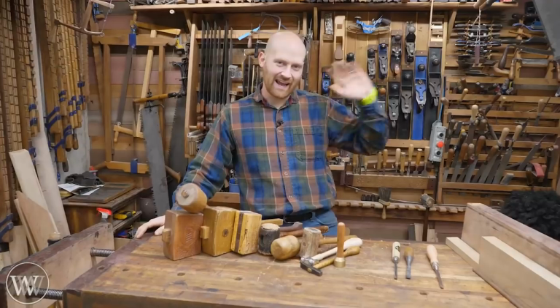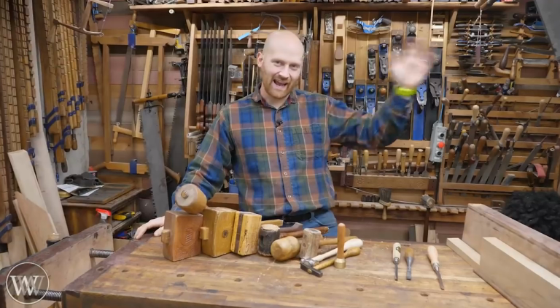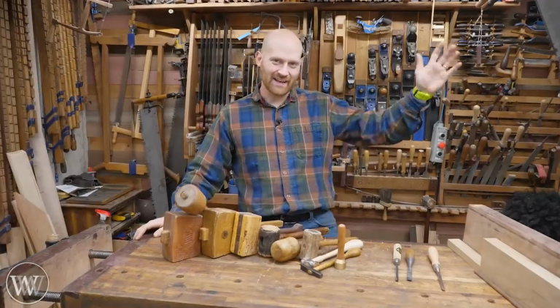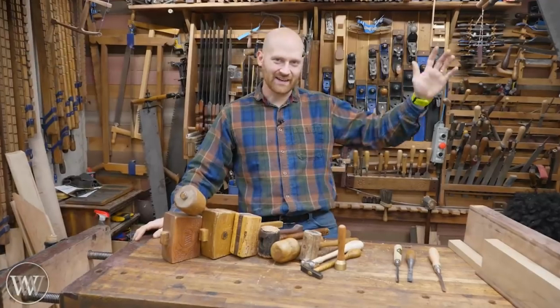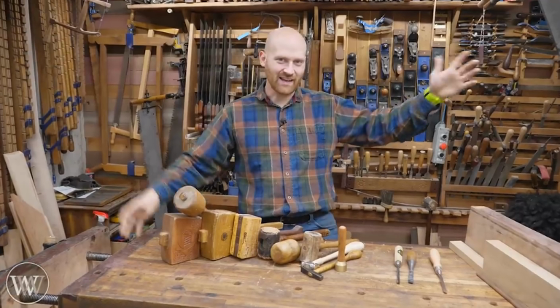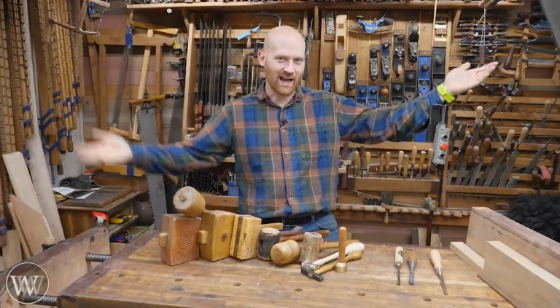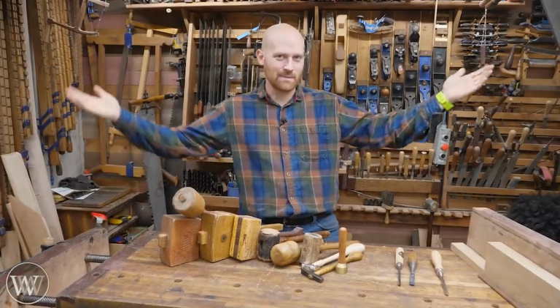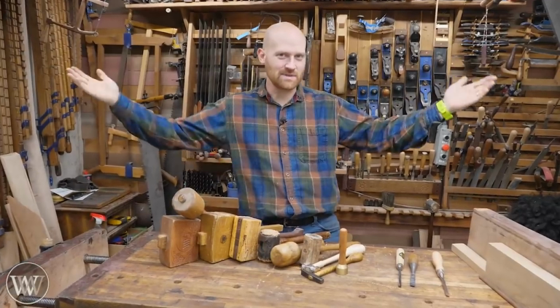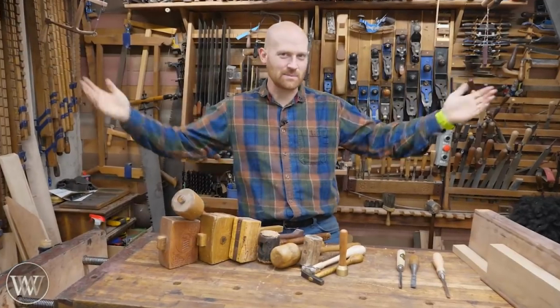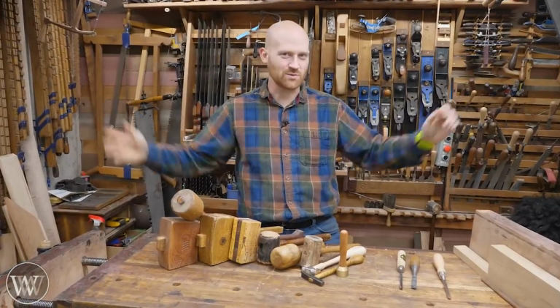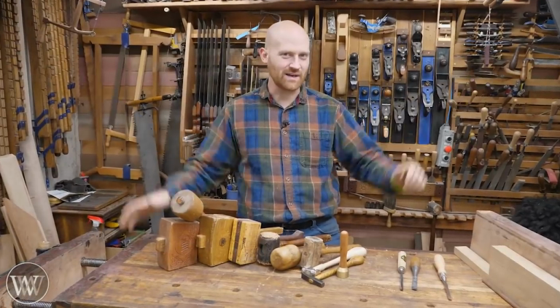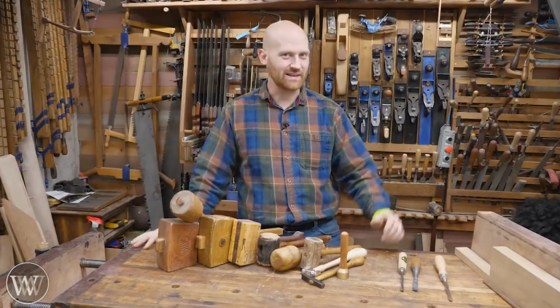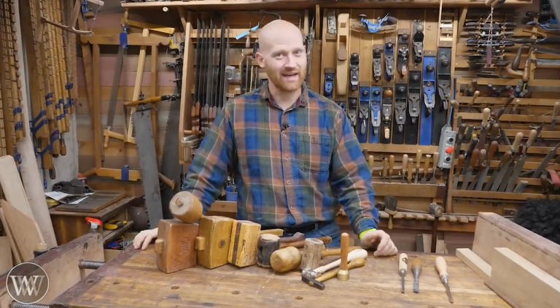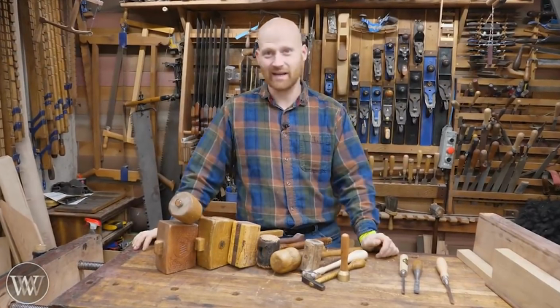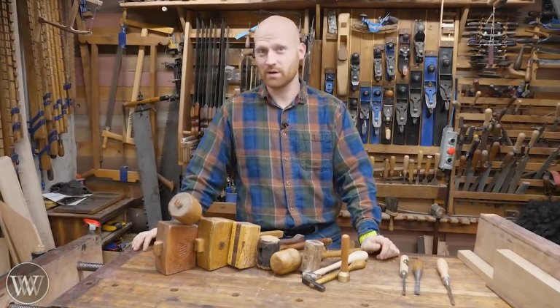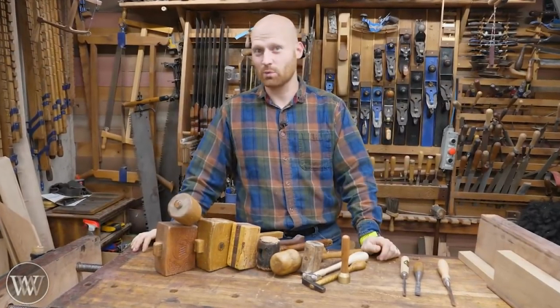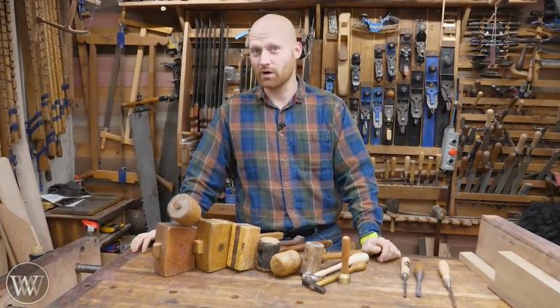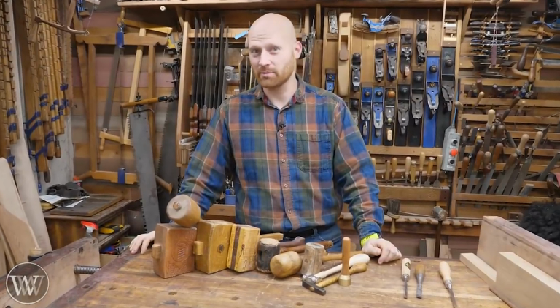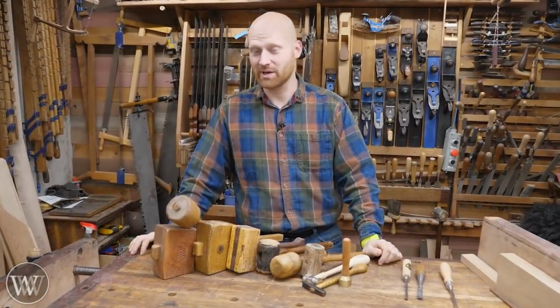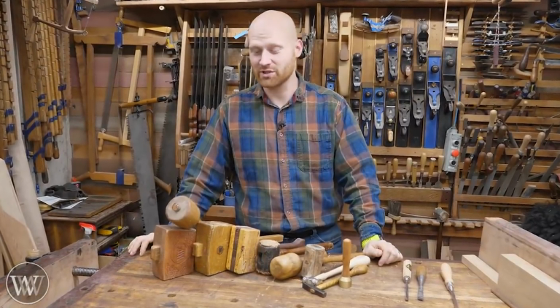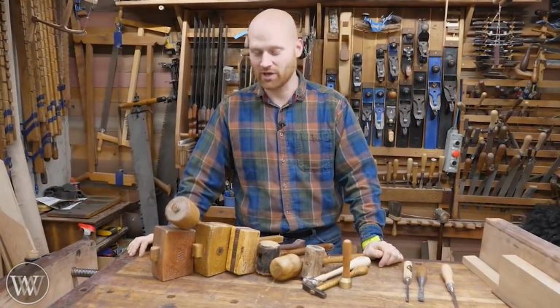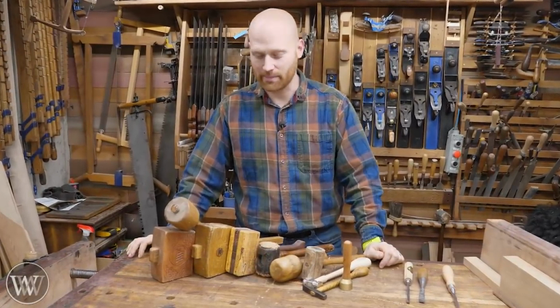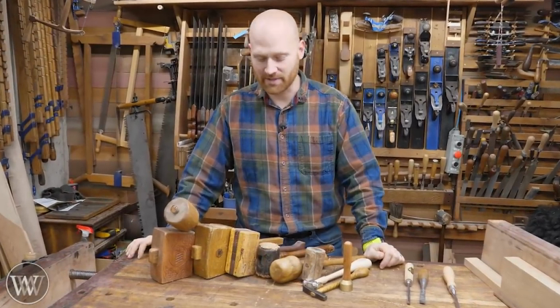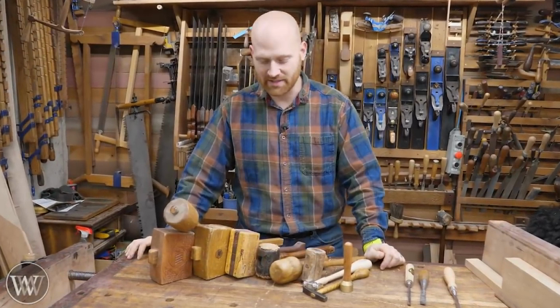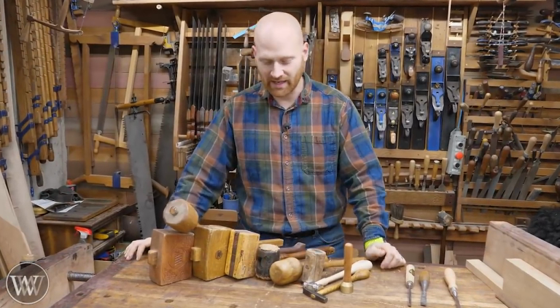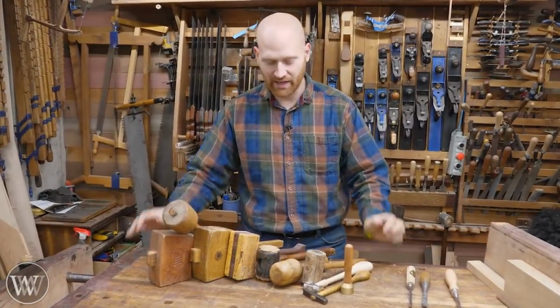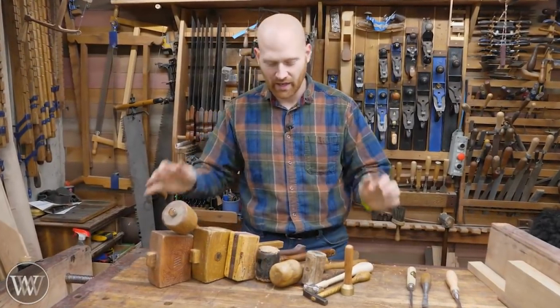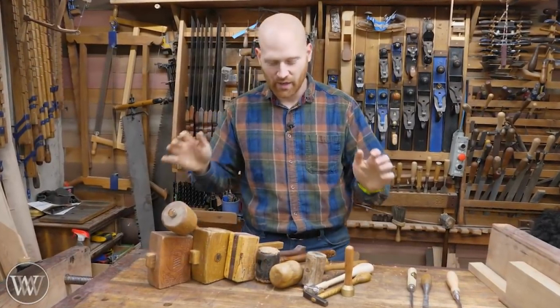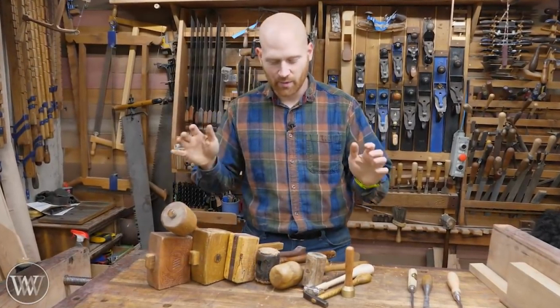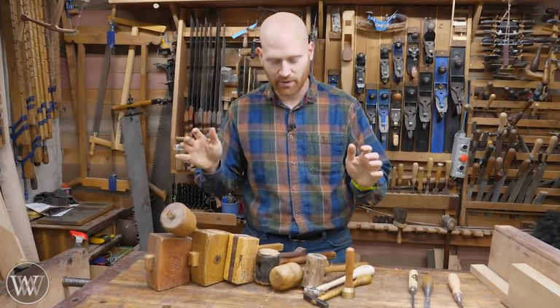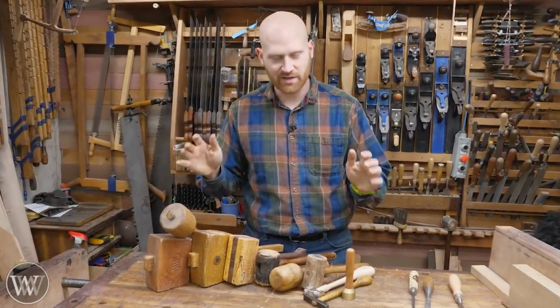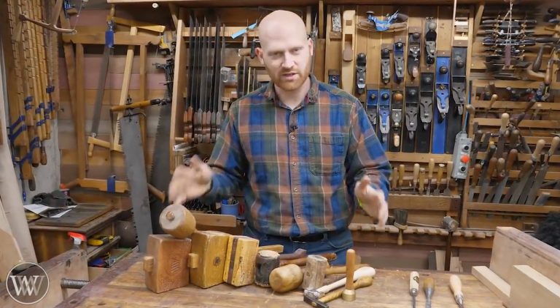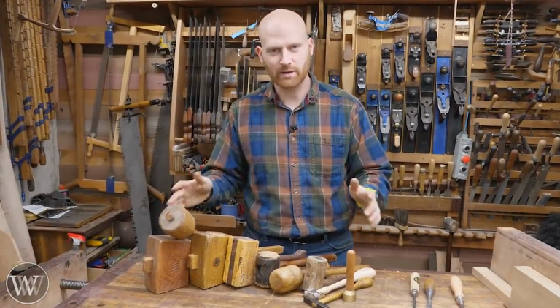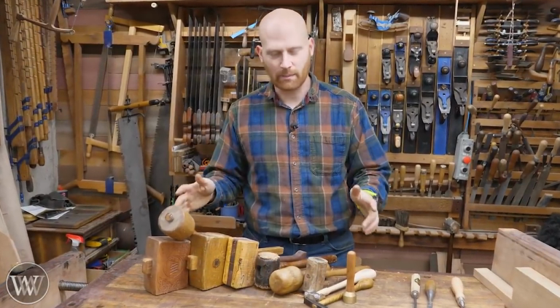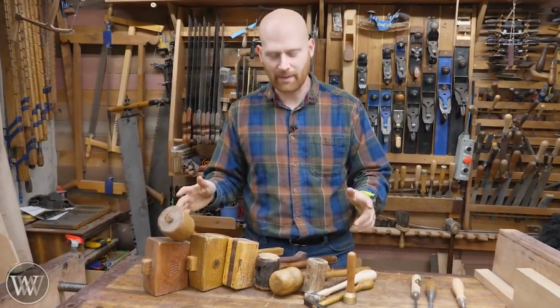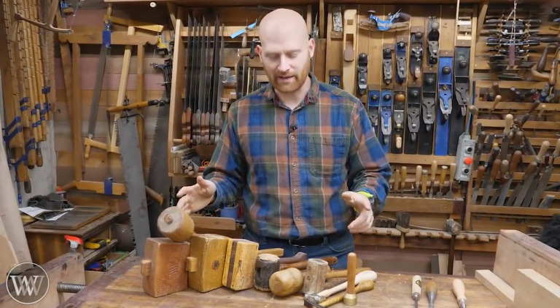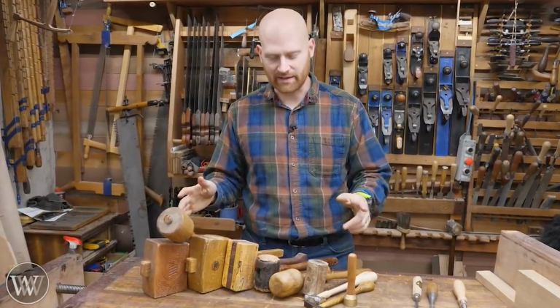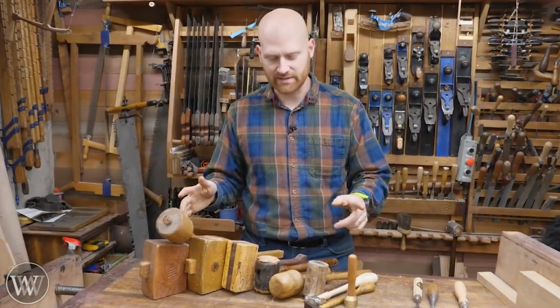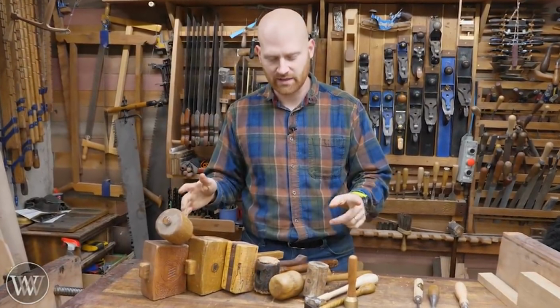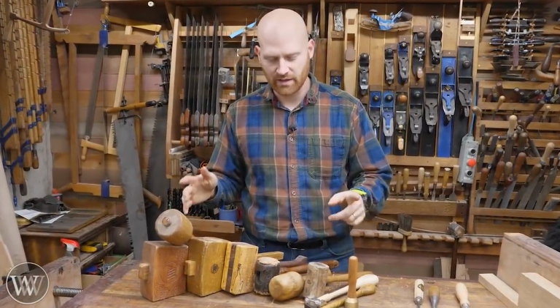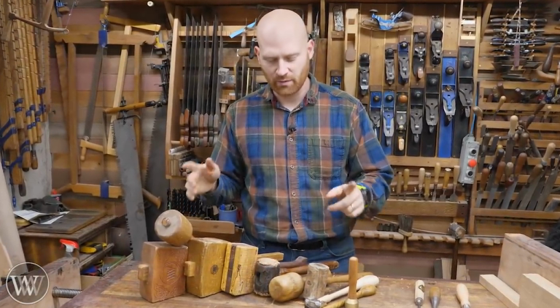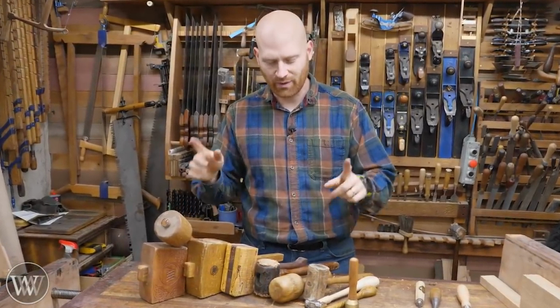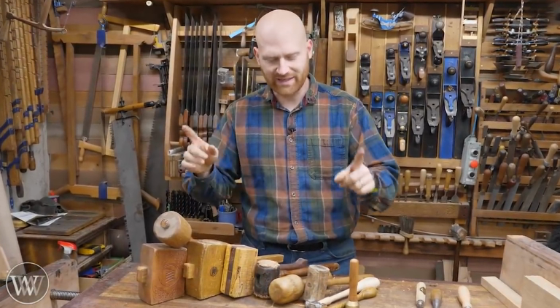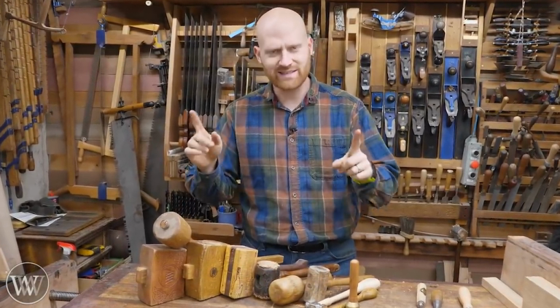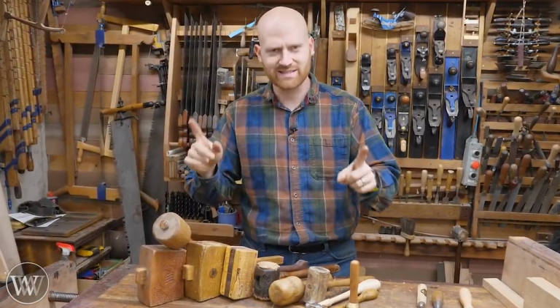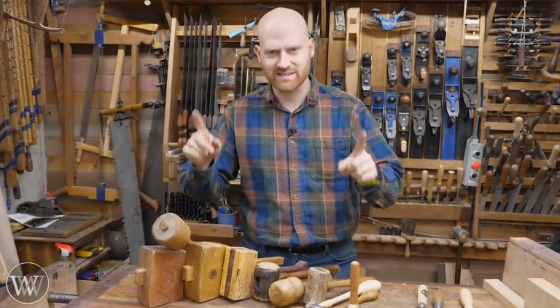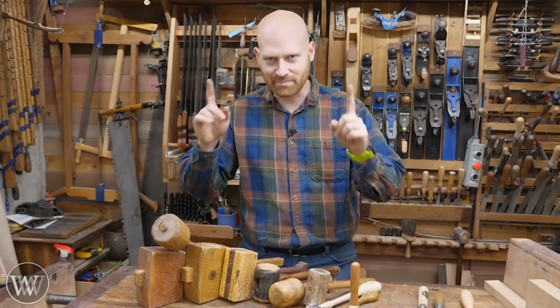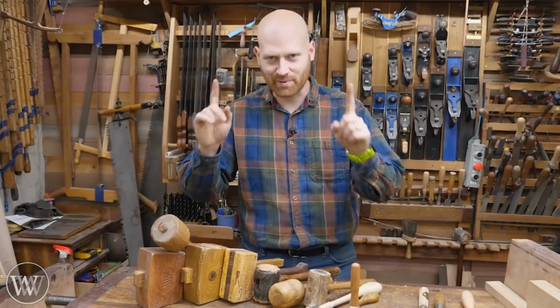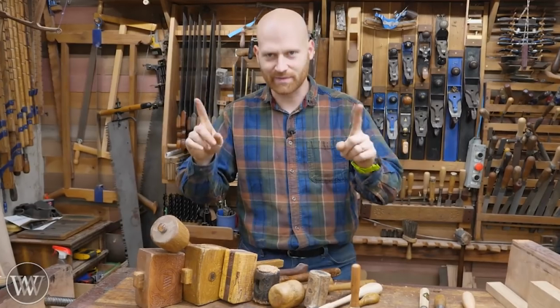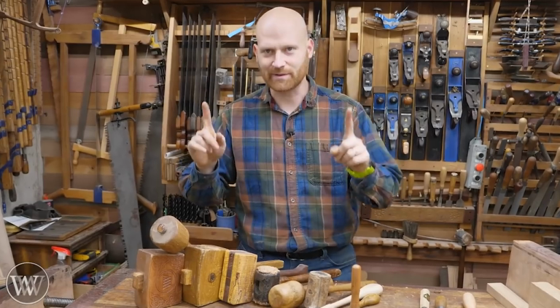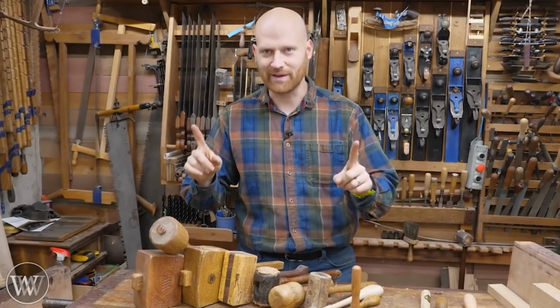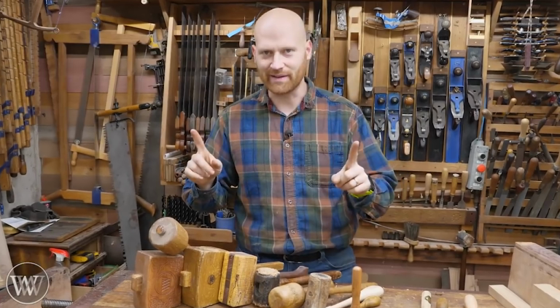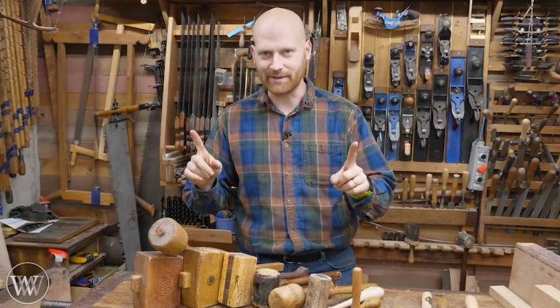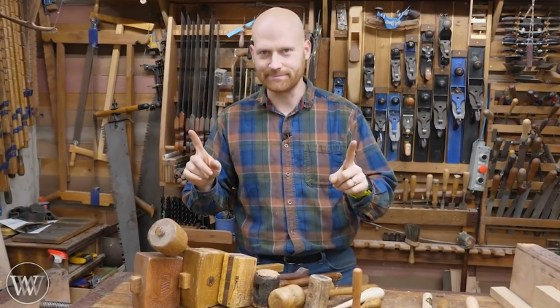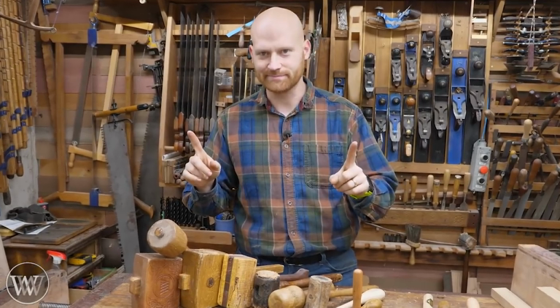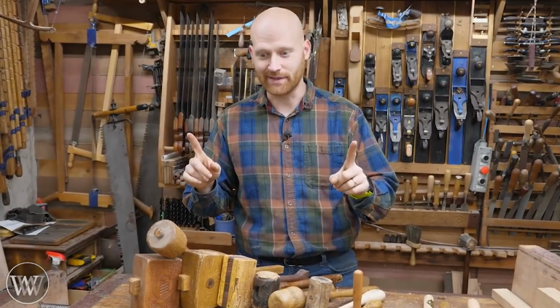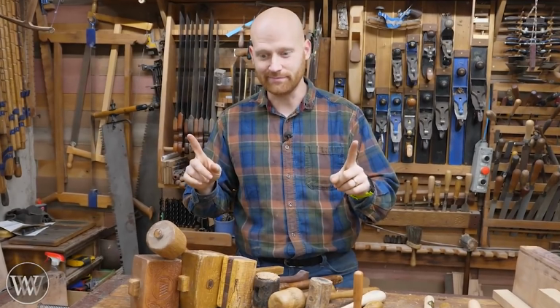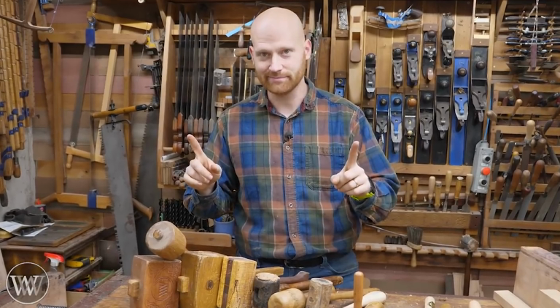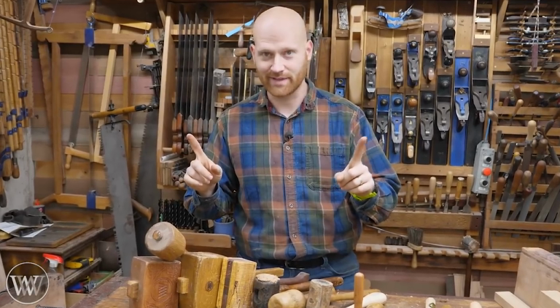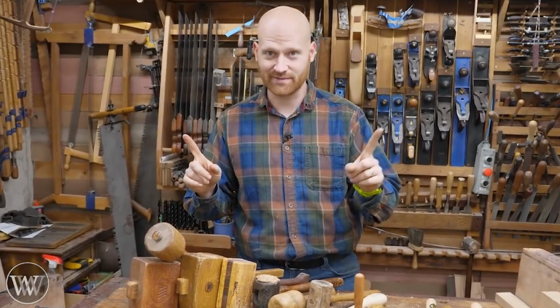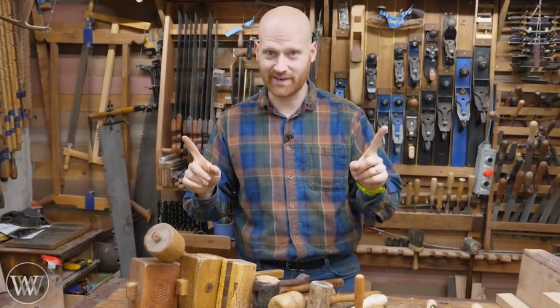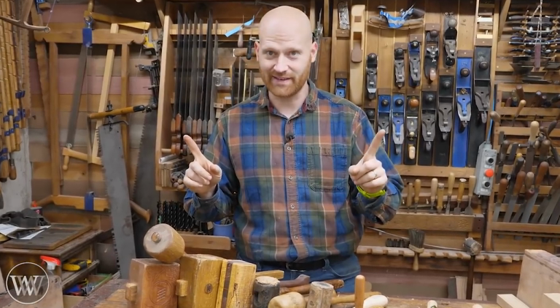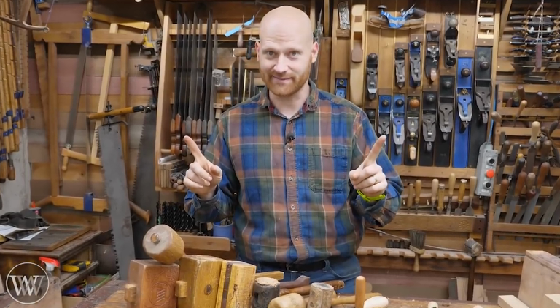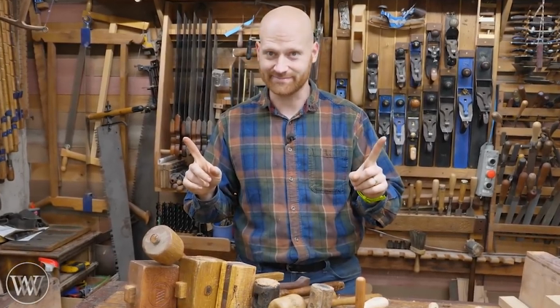Hey y'all, I'm James Wright and welcome to my shop. Today we're going to talk about mallets. What is the perfect mallet? Well, let's find out.